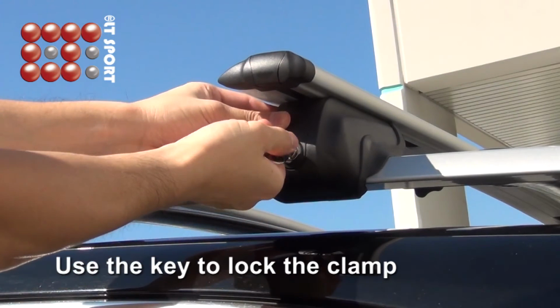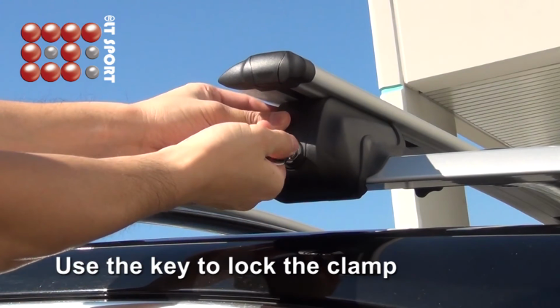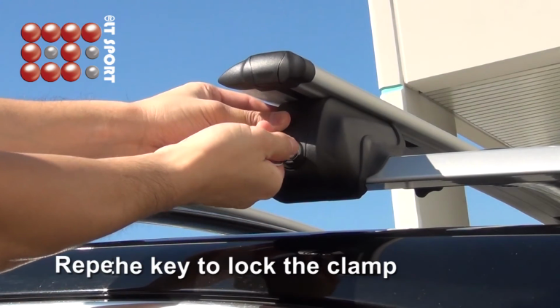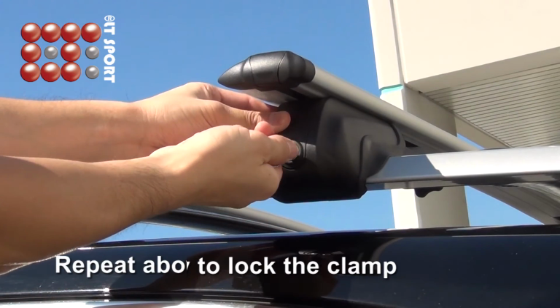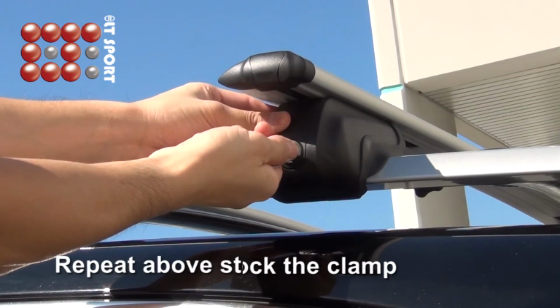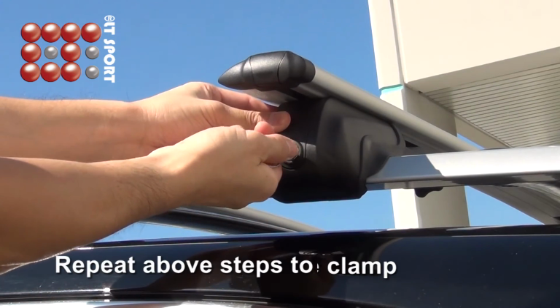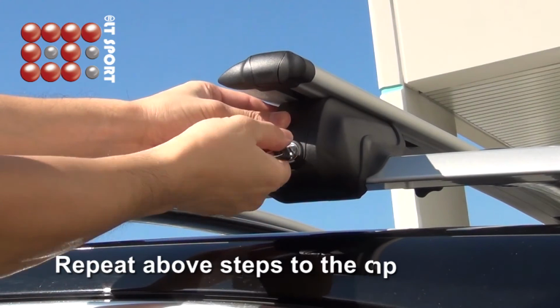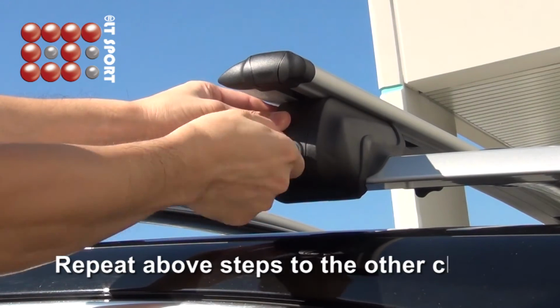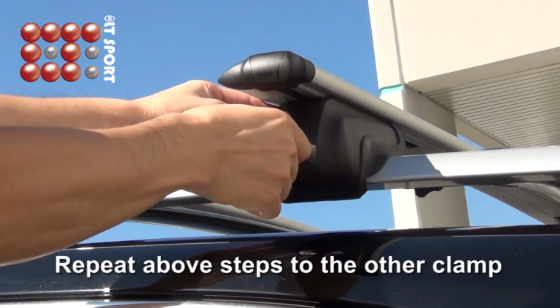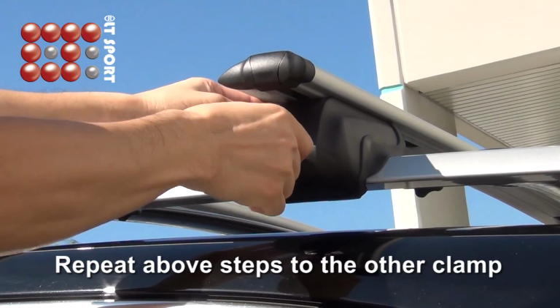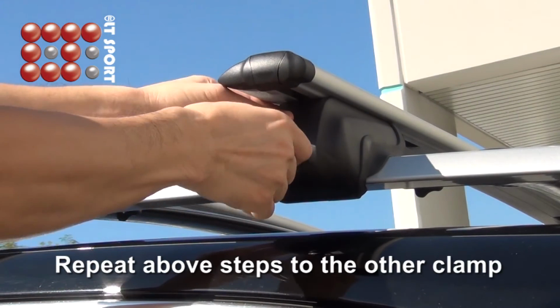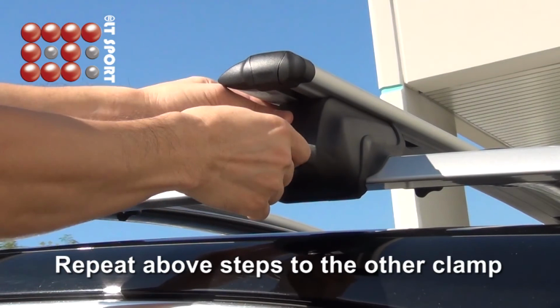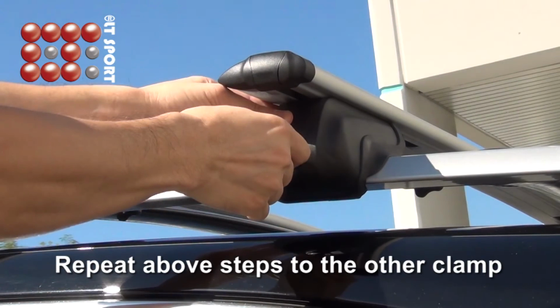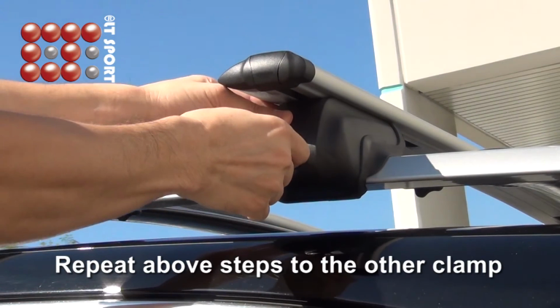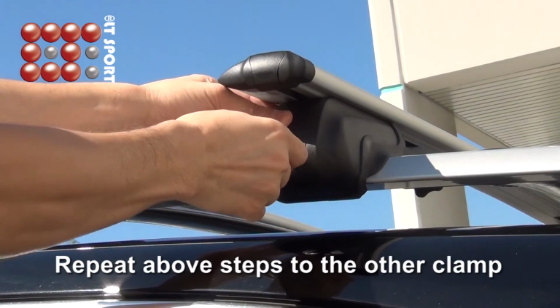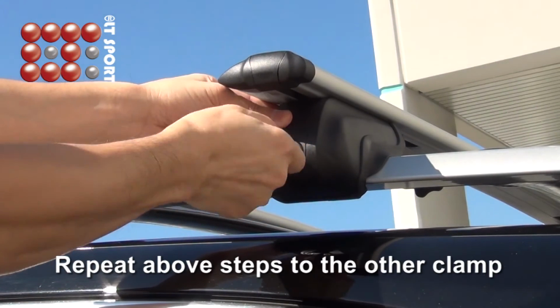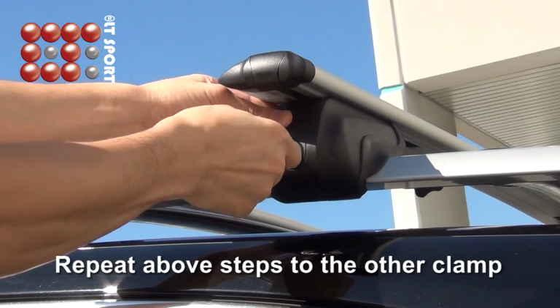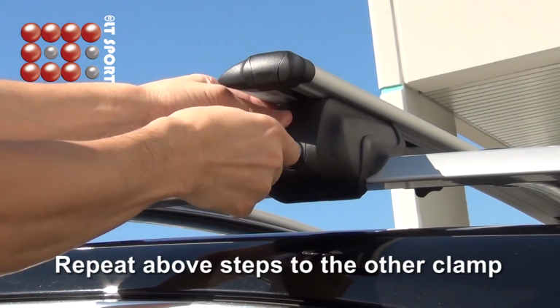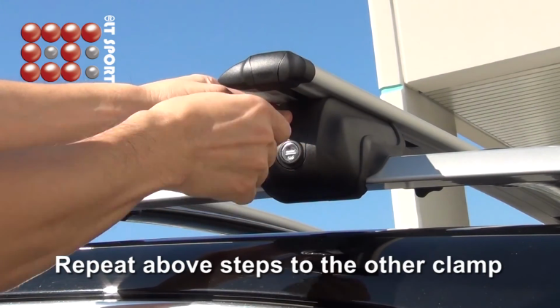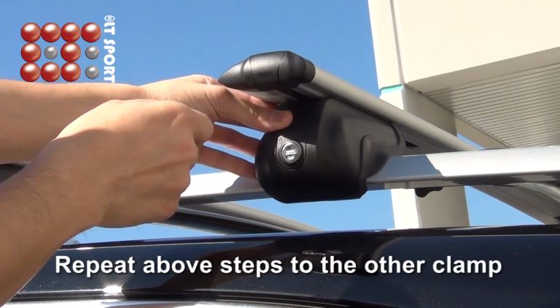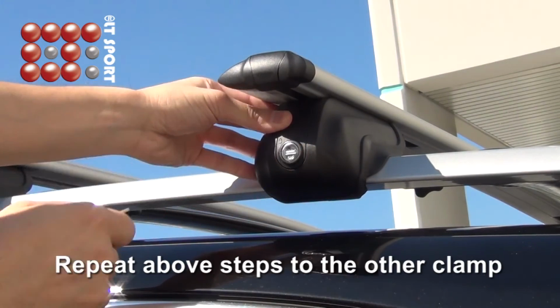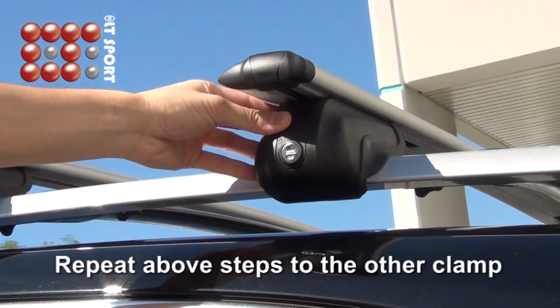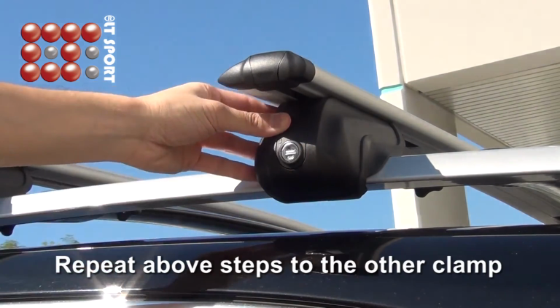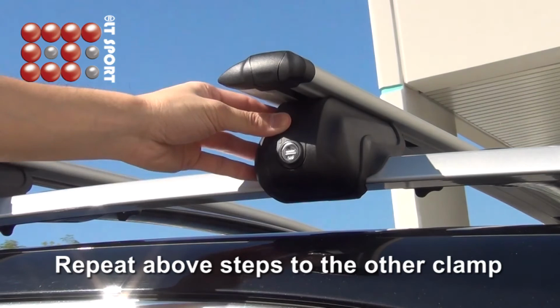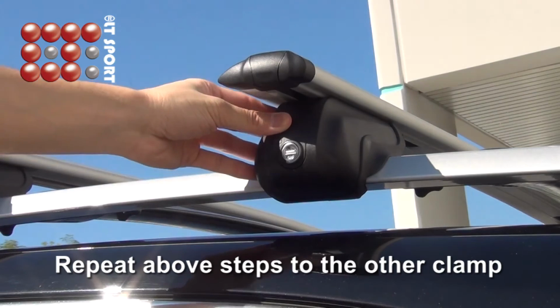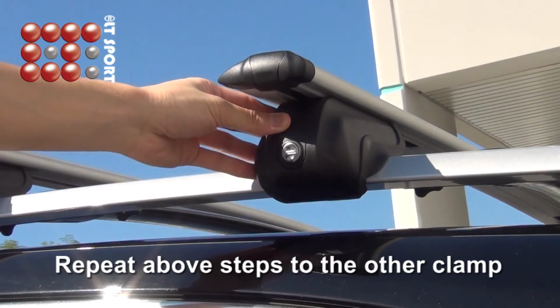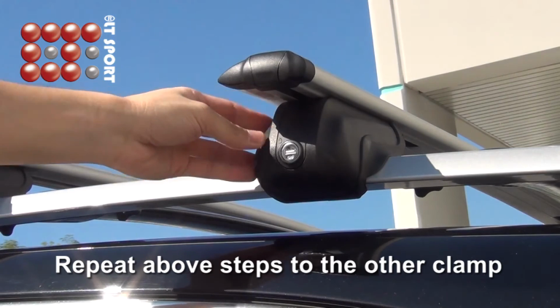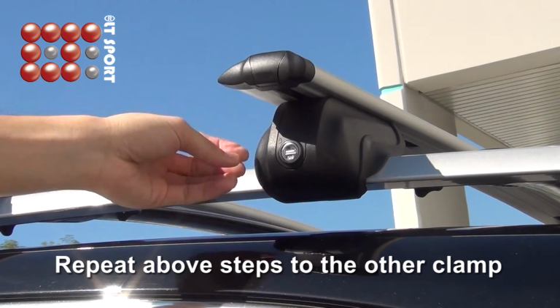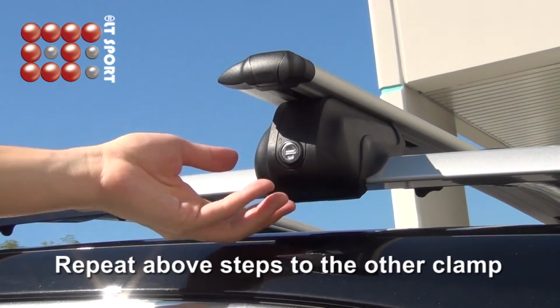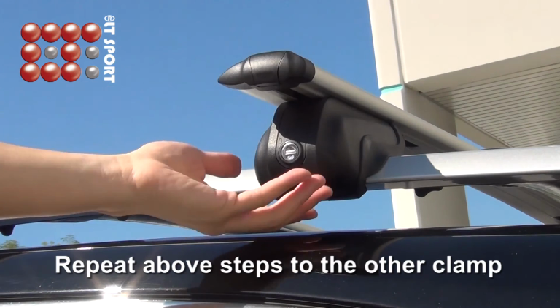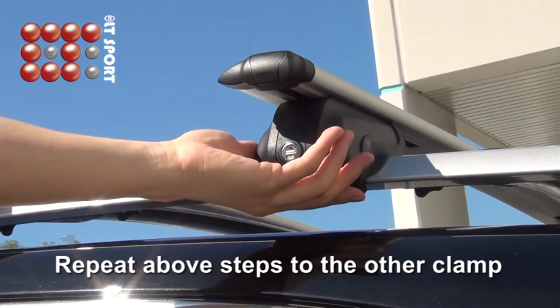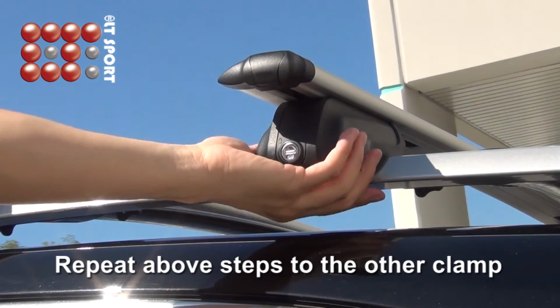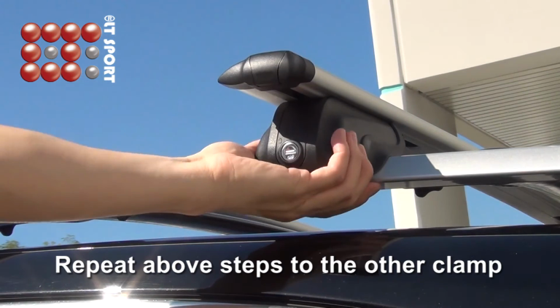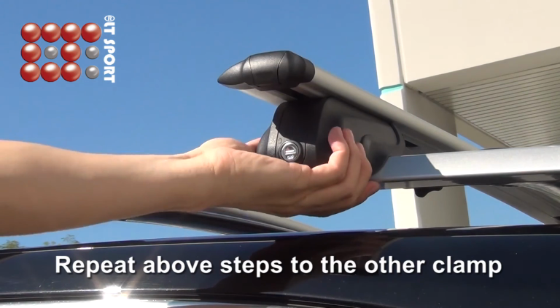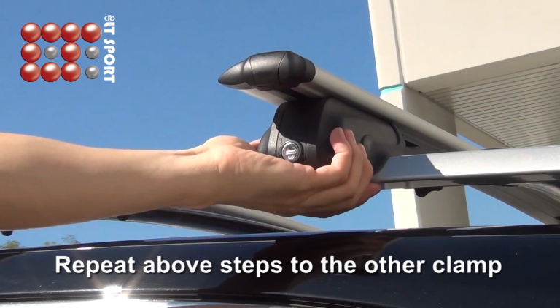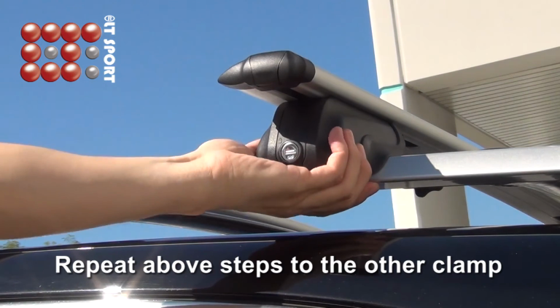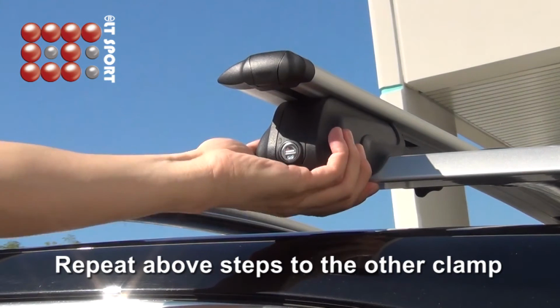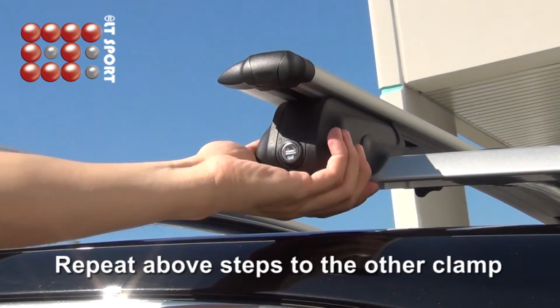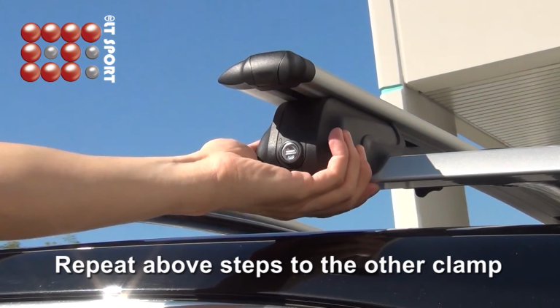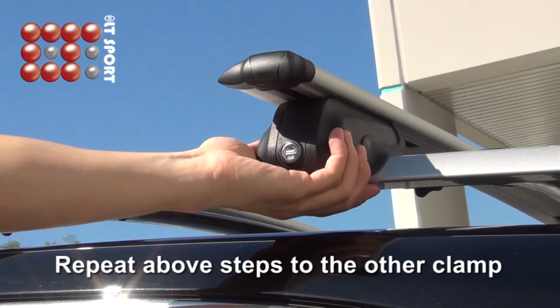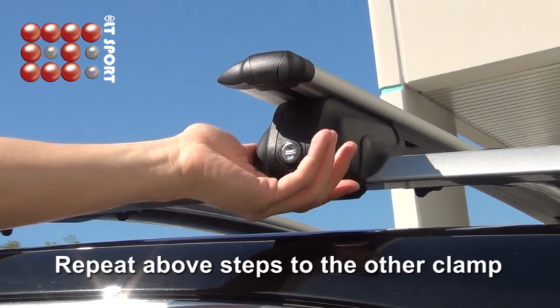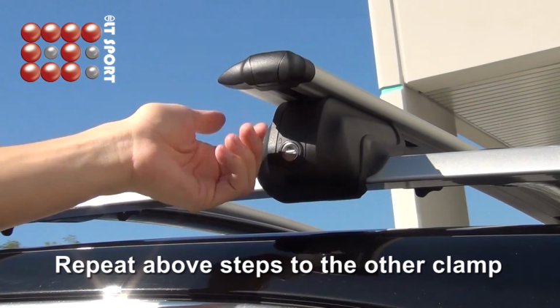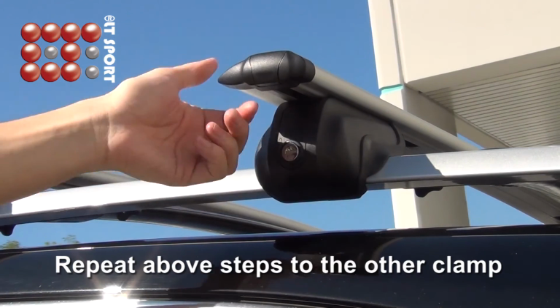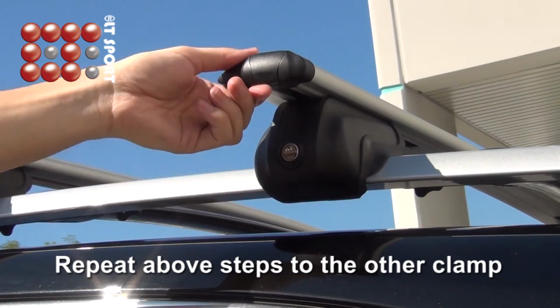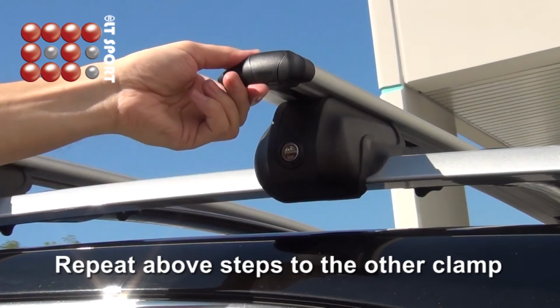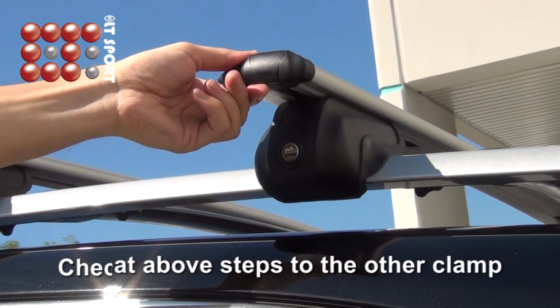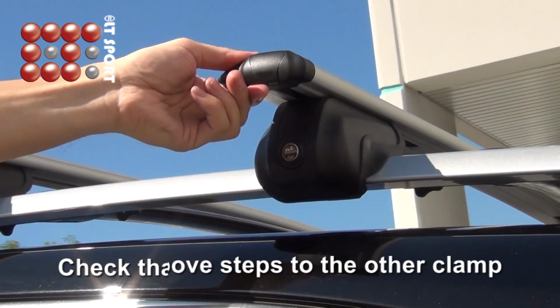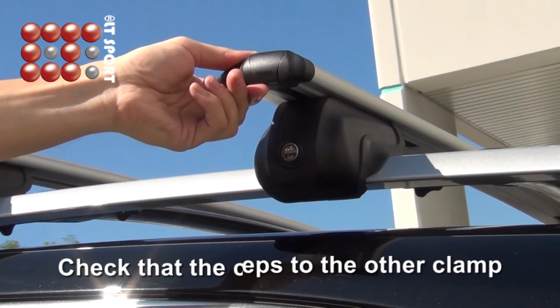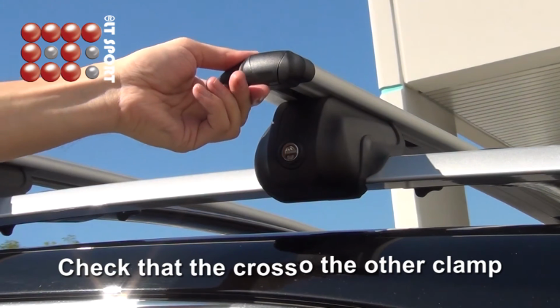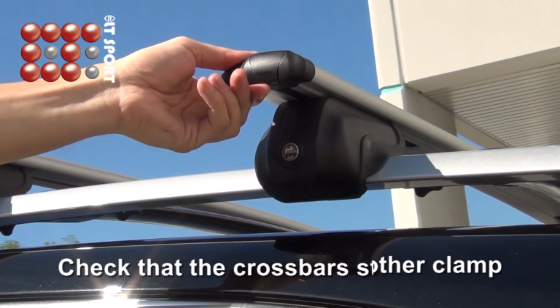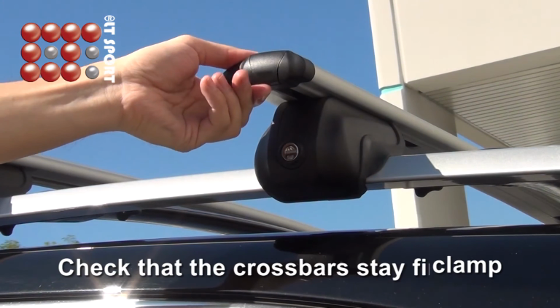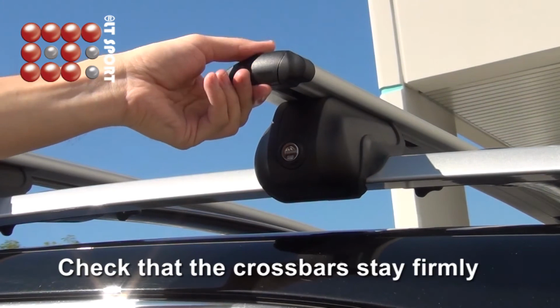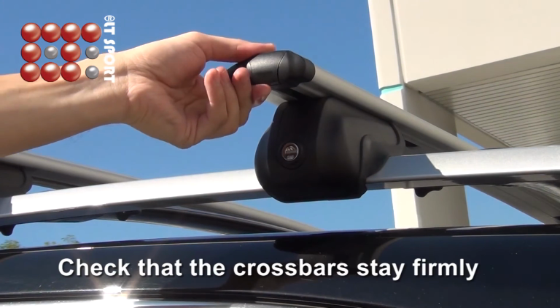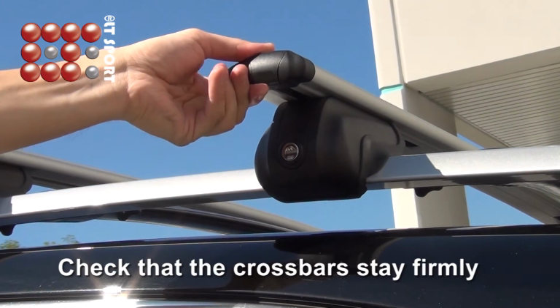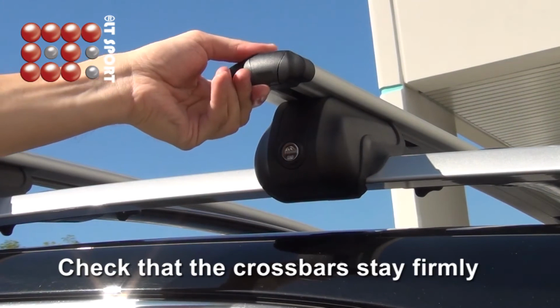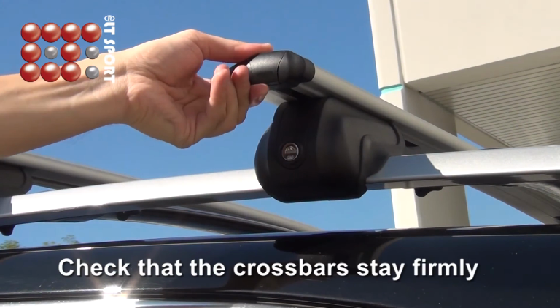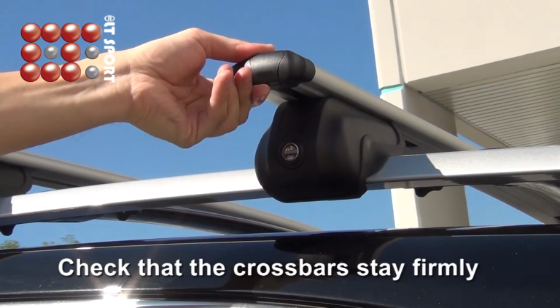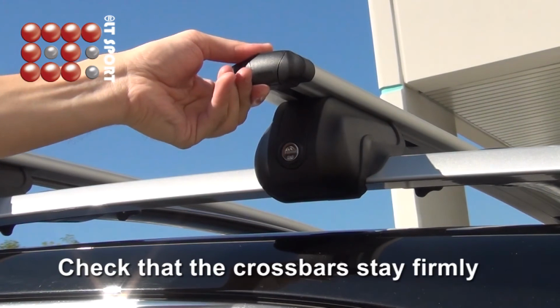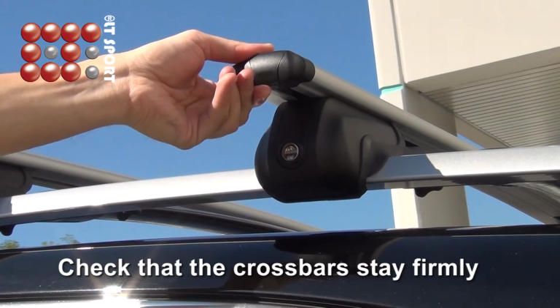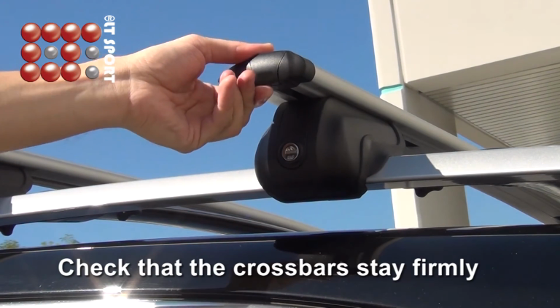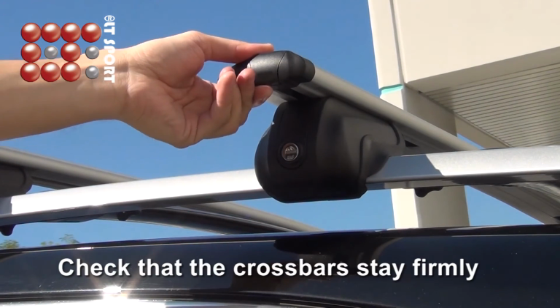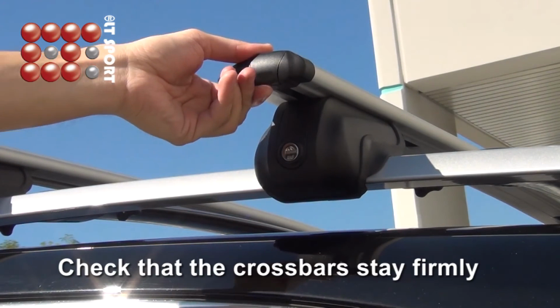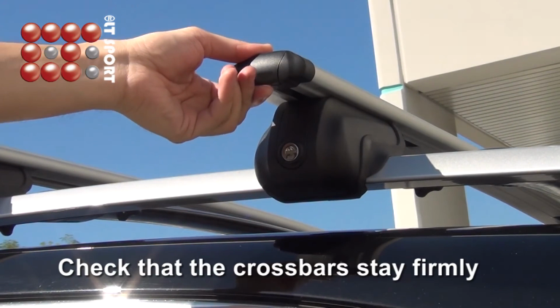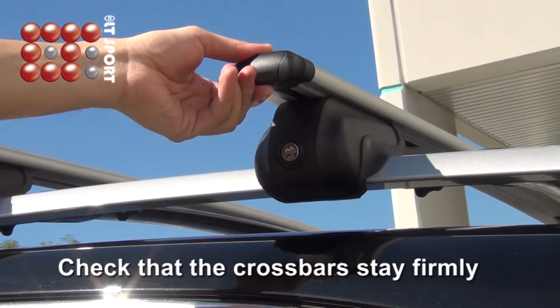Repeat the above steps for the other clamp. Check that the crossbars are secure and firm.